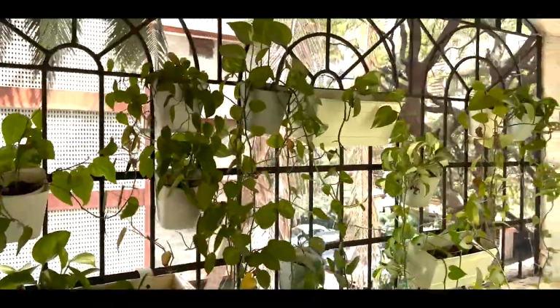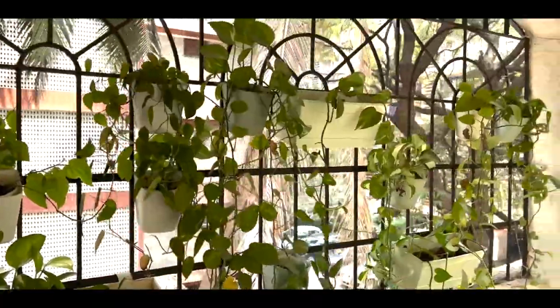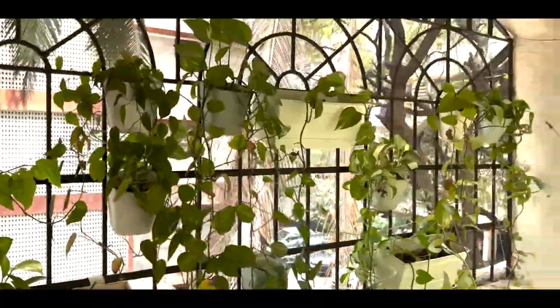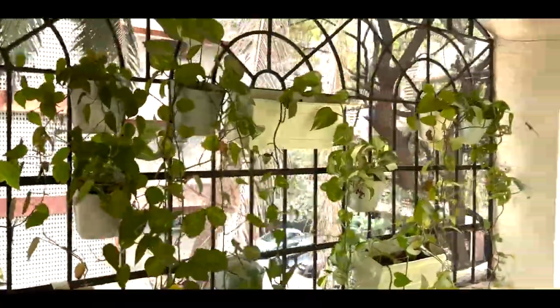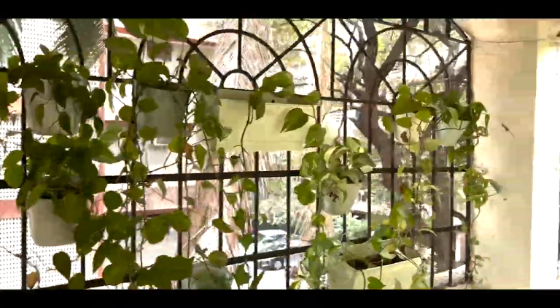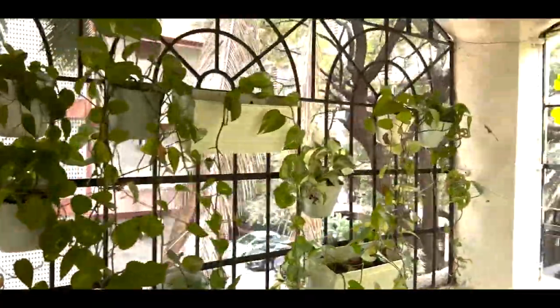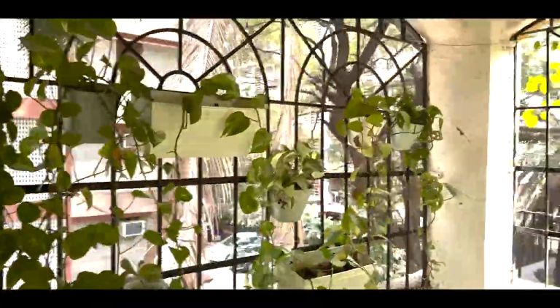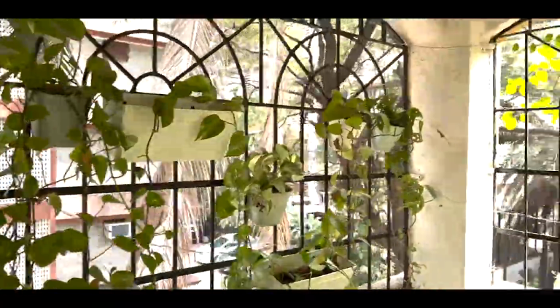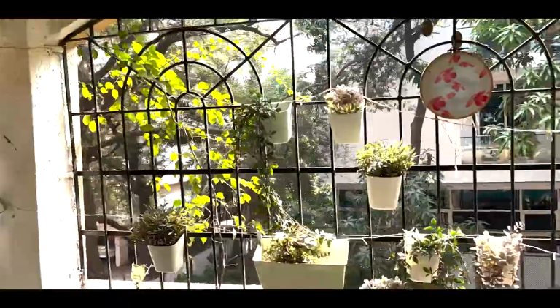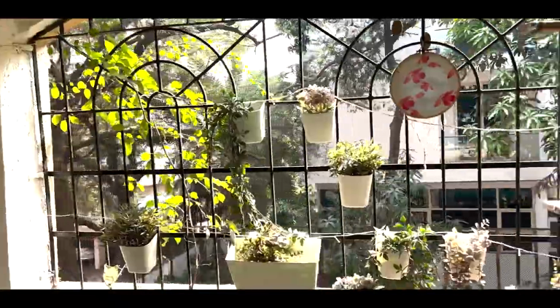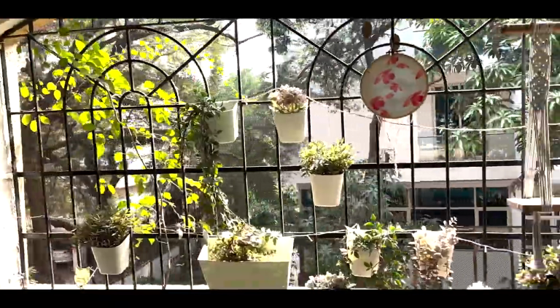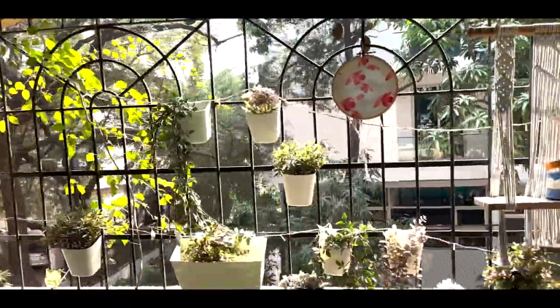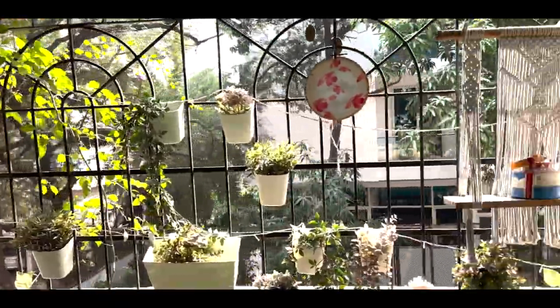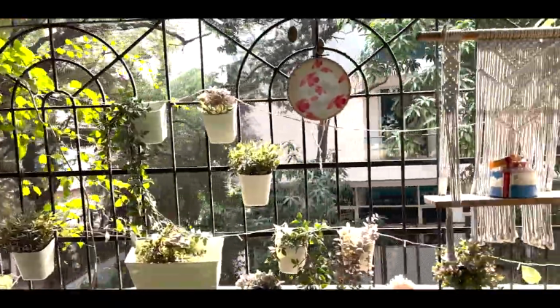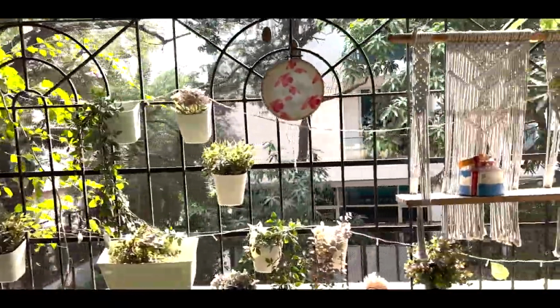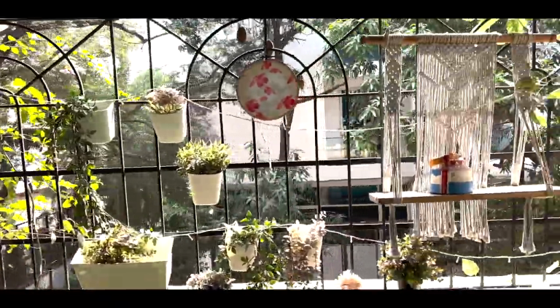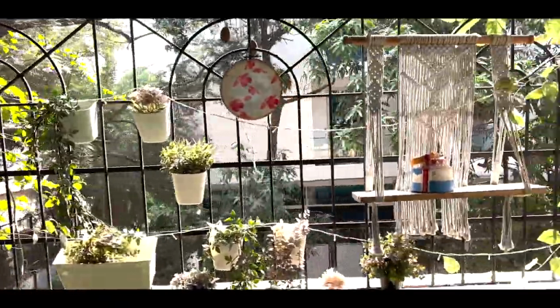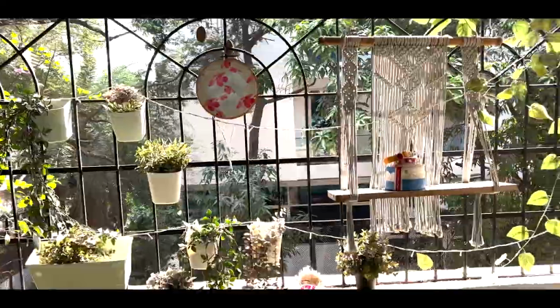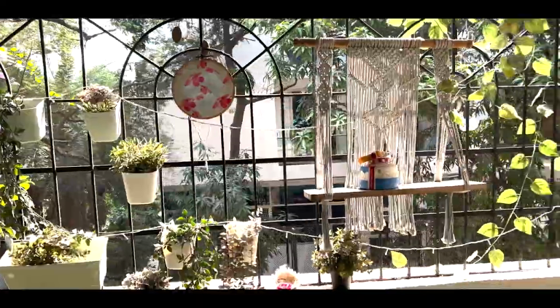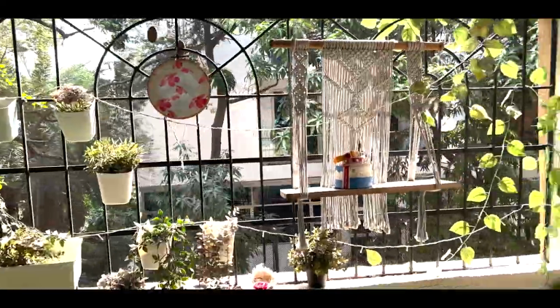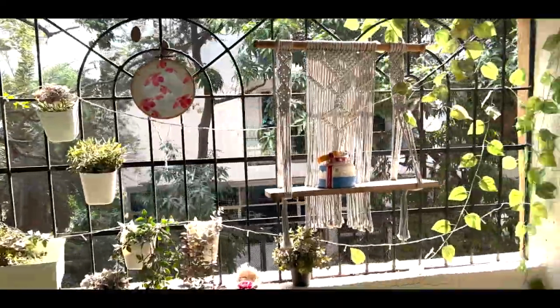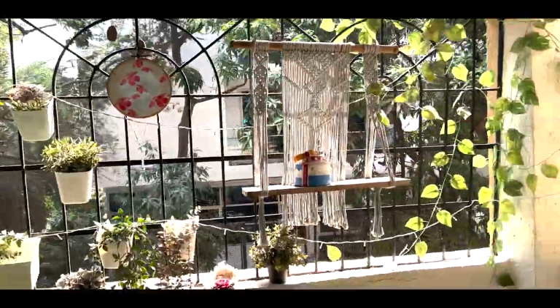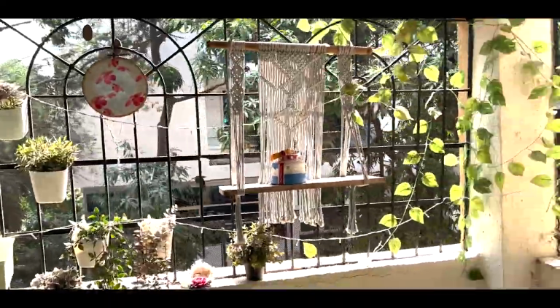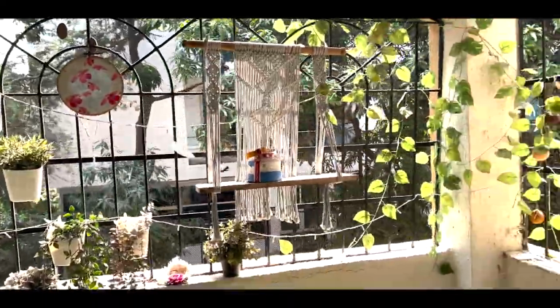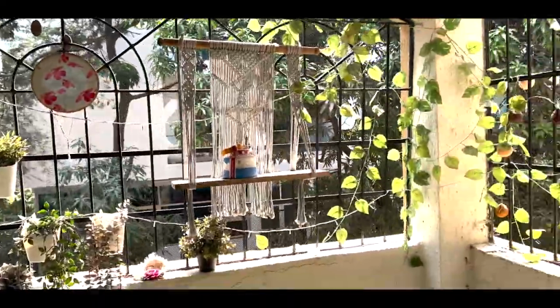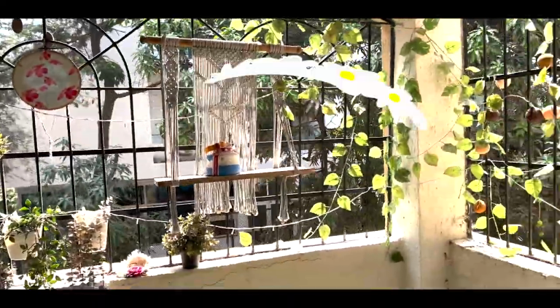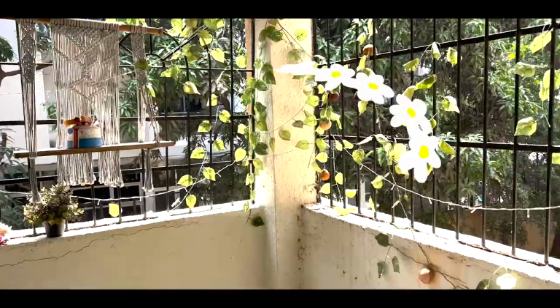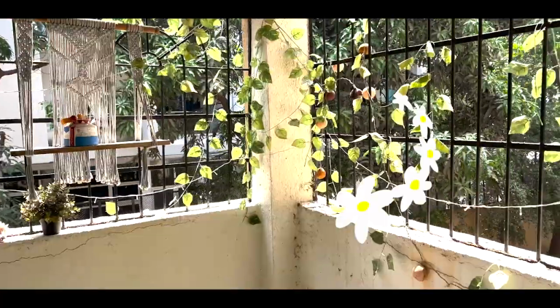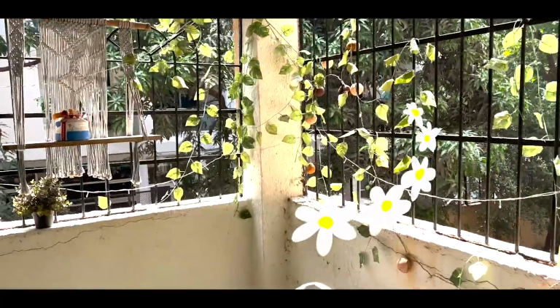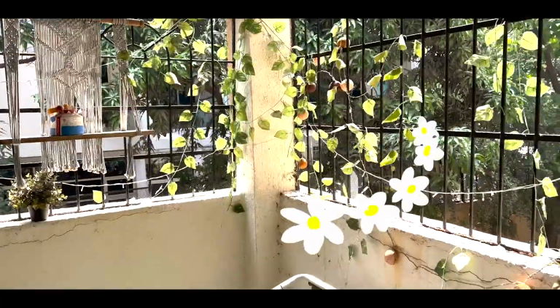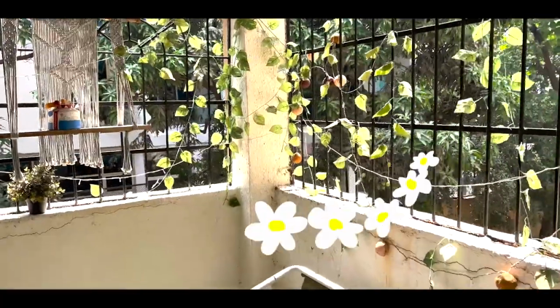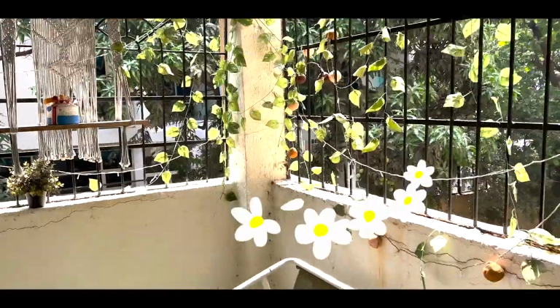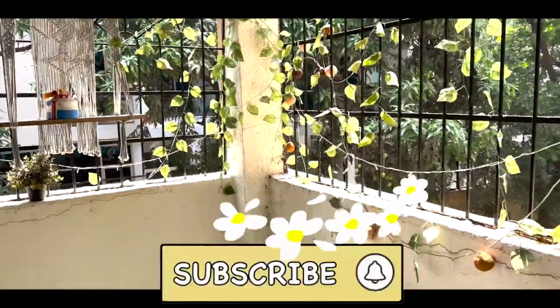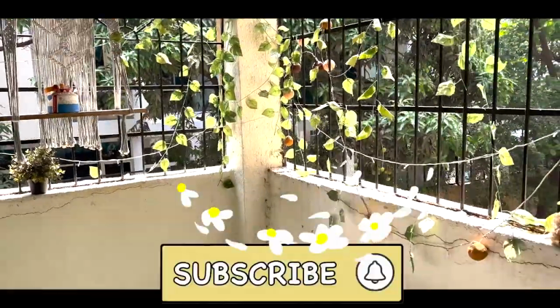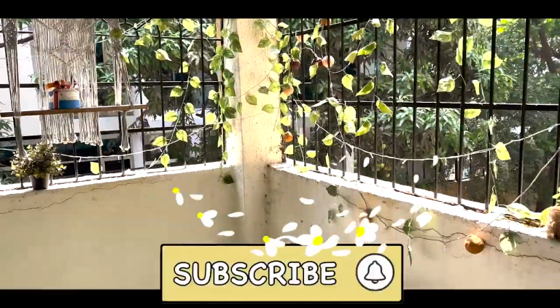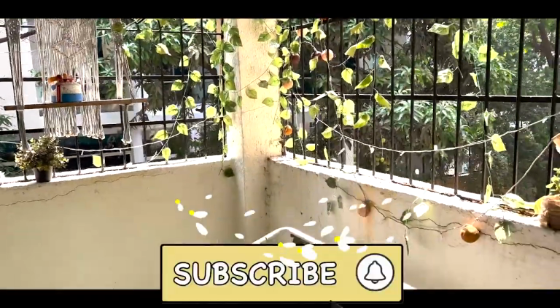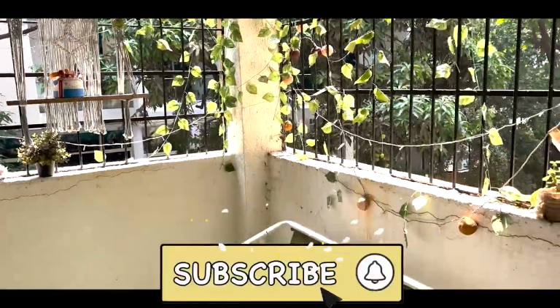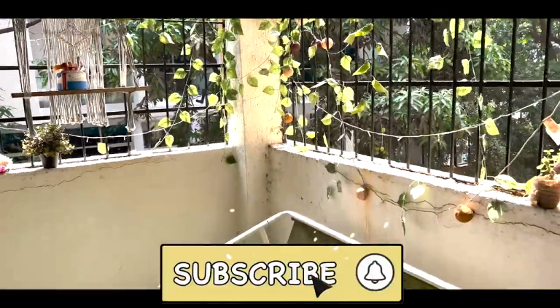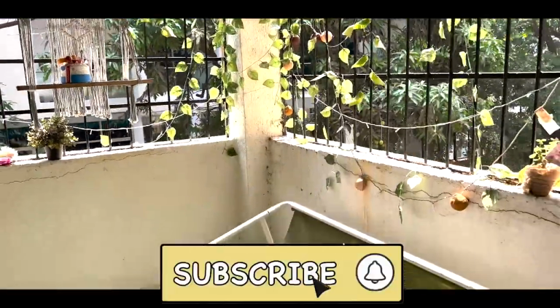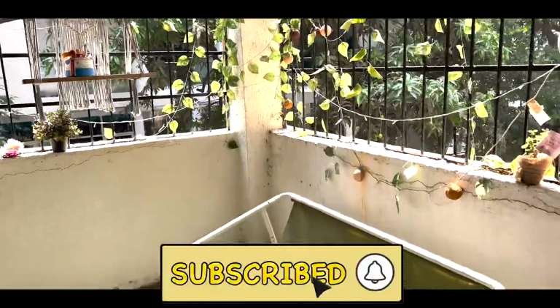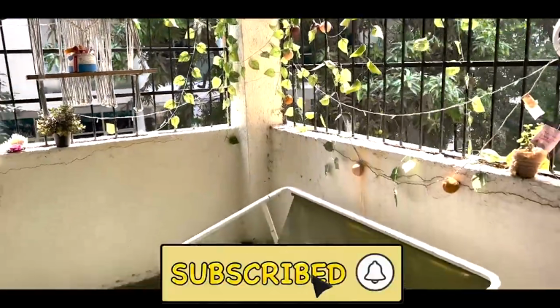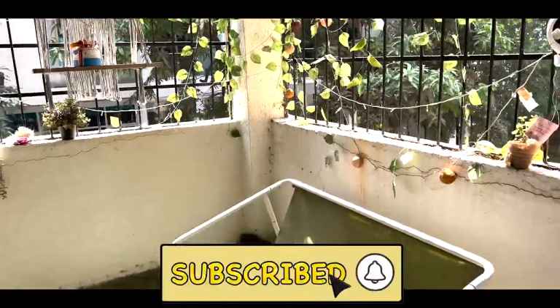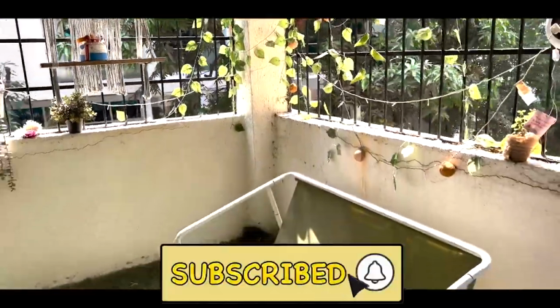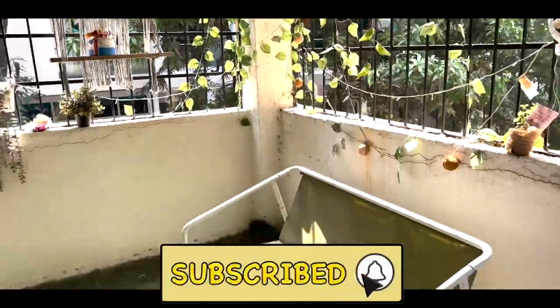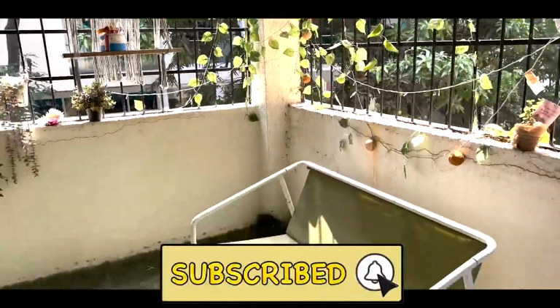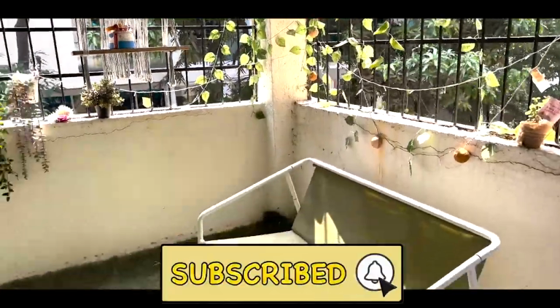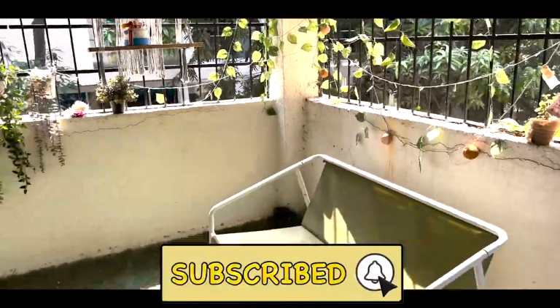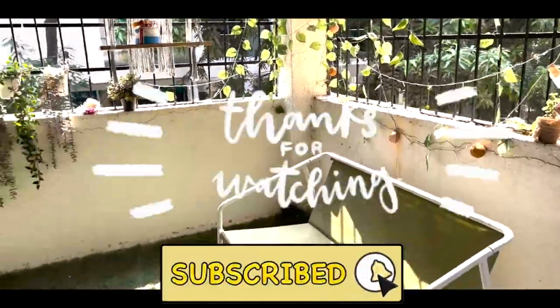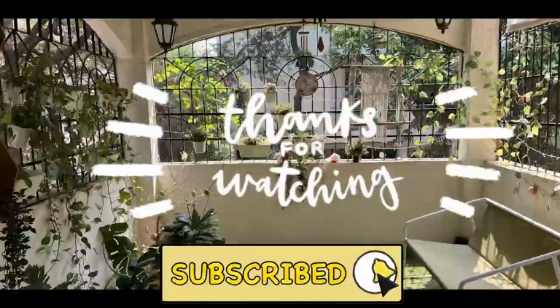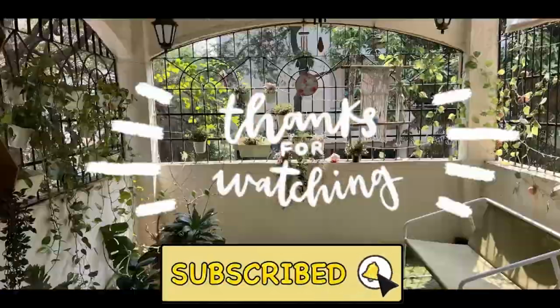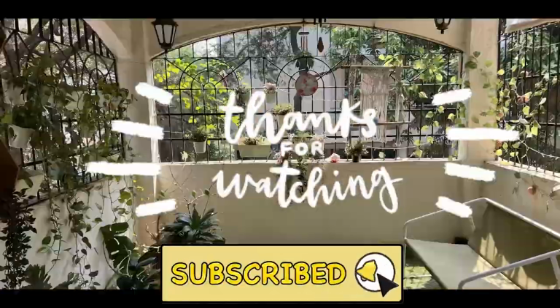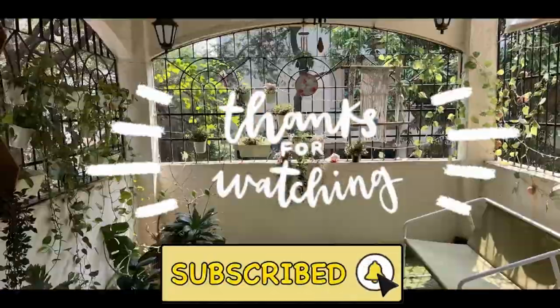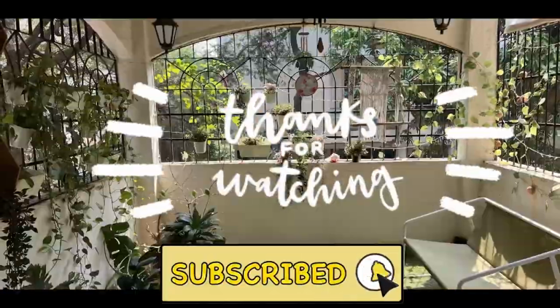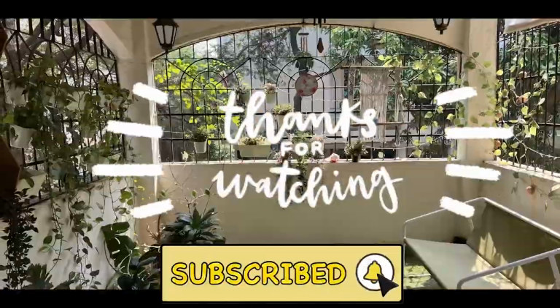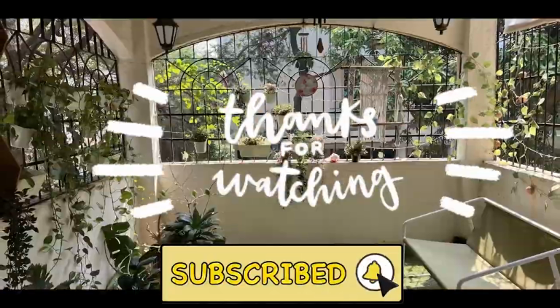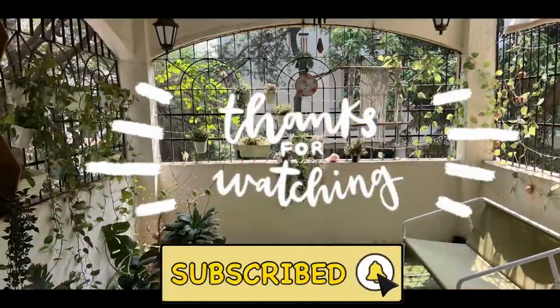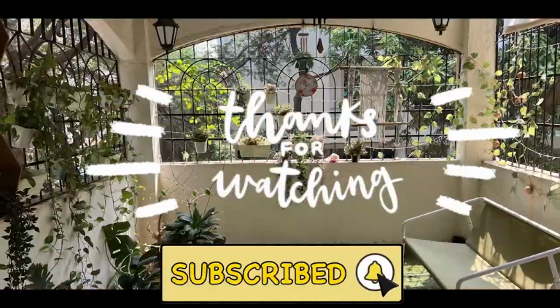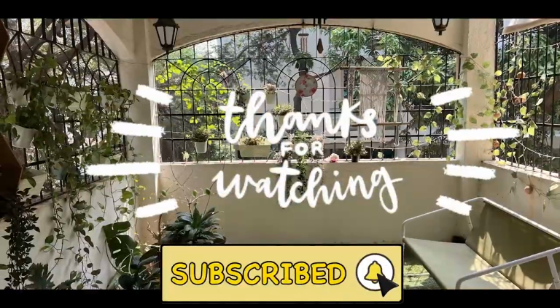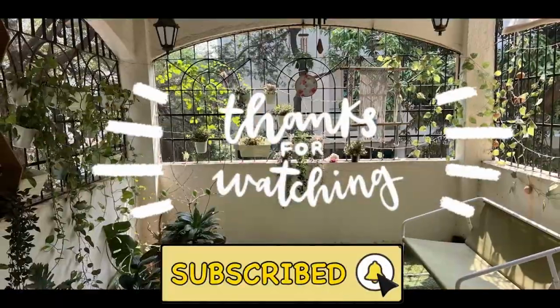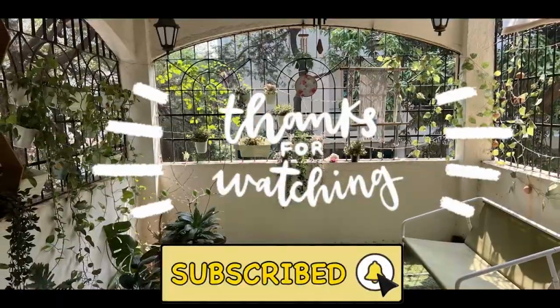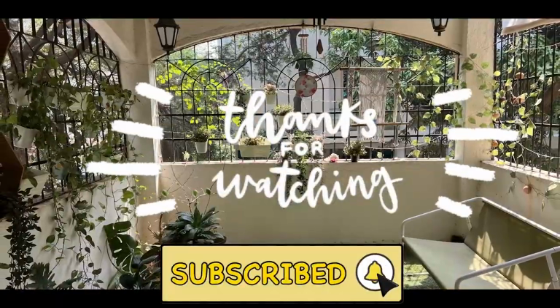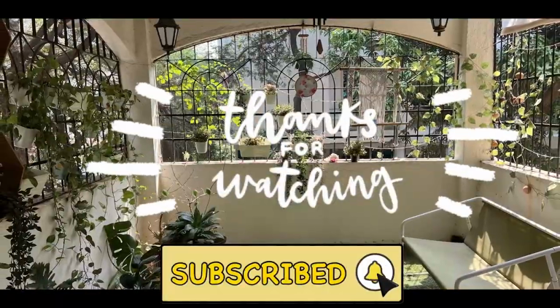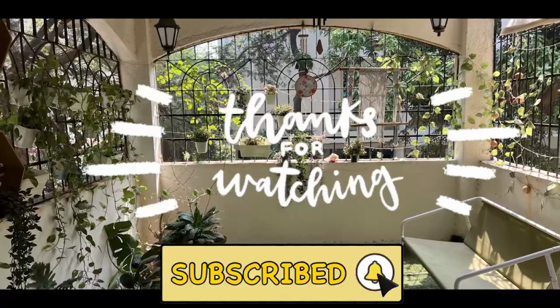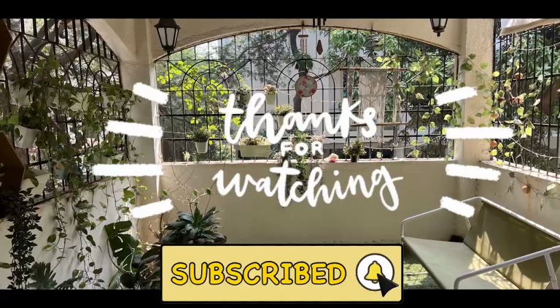Guys, if you liked this video and if you got some ideas, please do subscribe, share, like and comment. Thanks for watching.